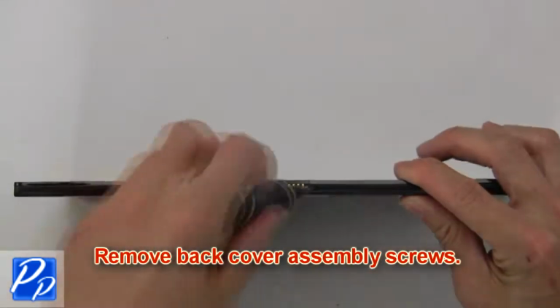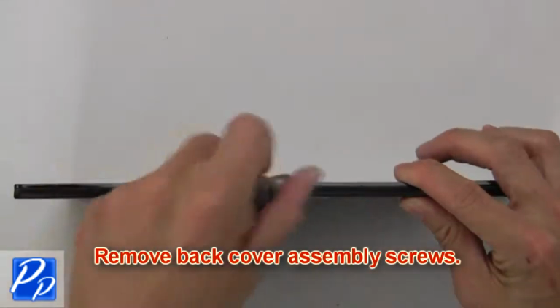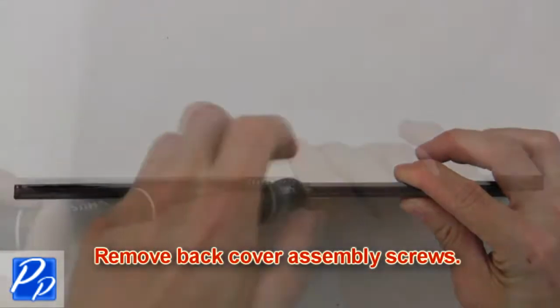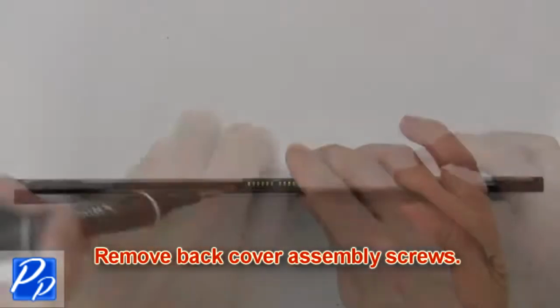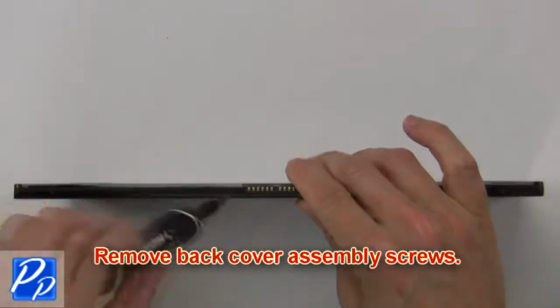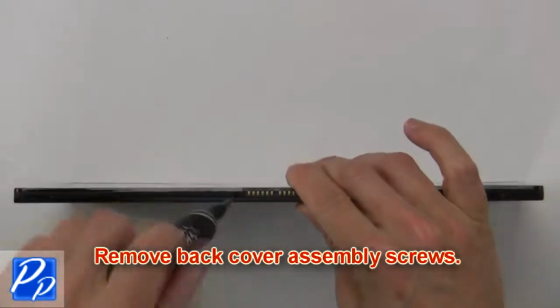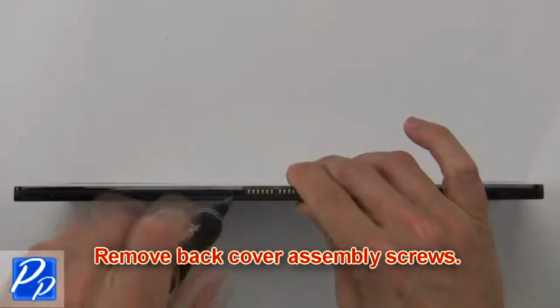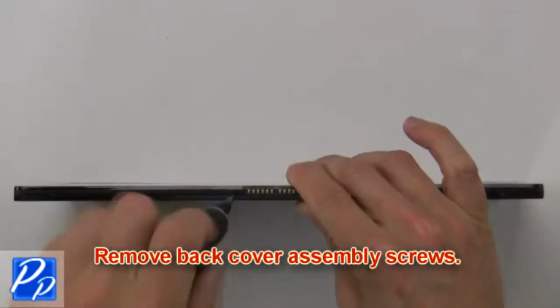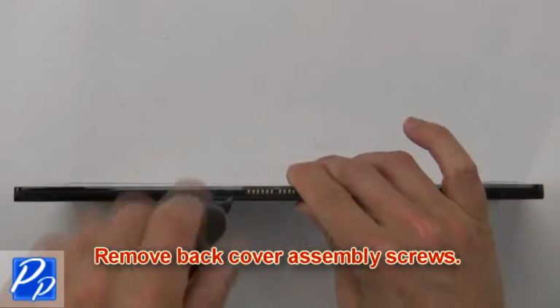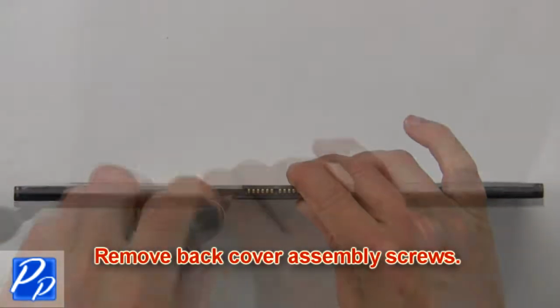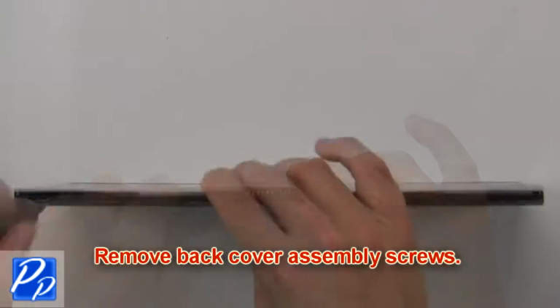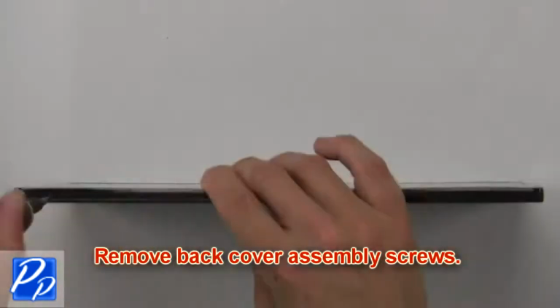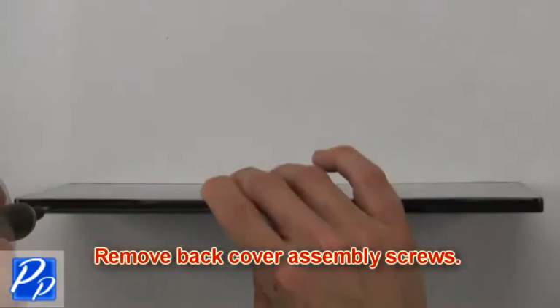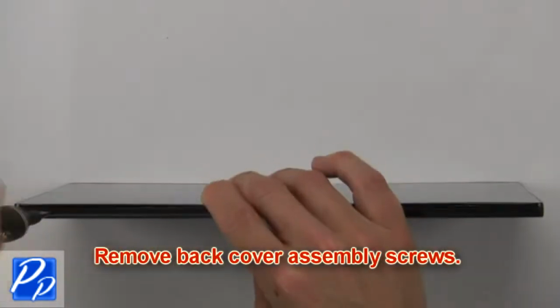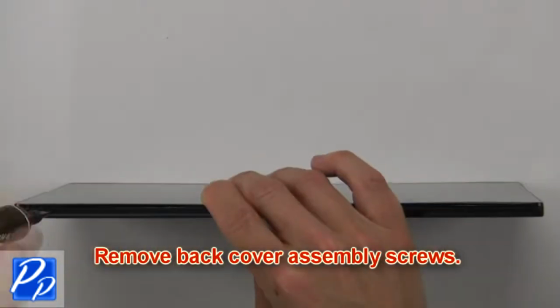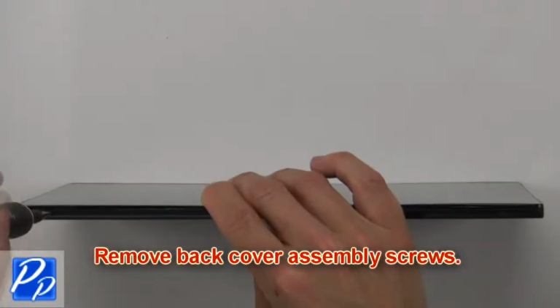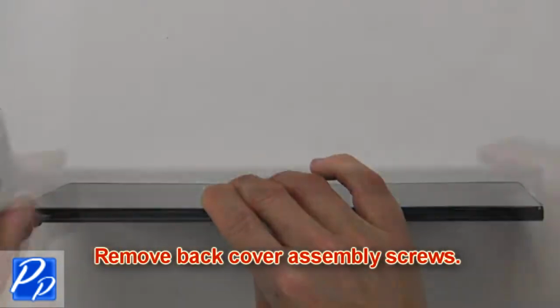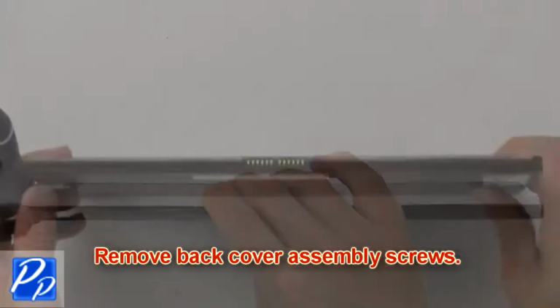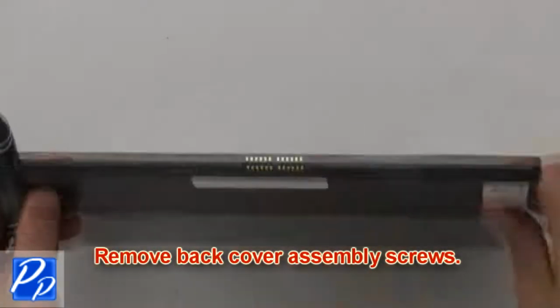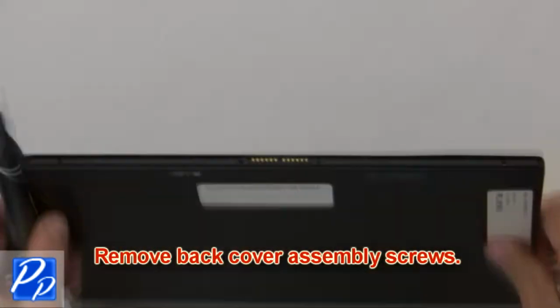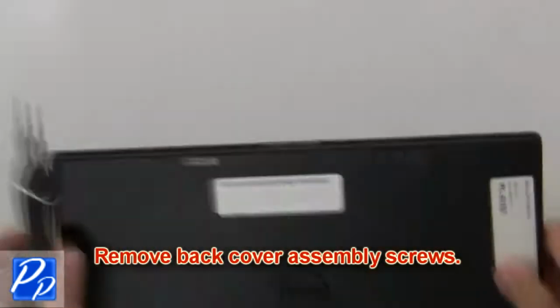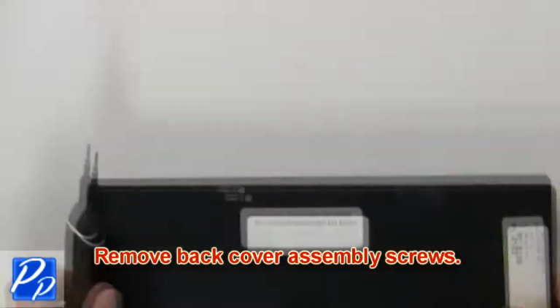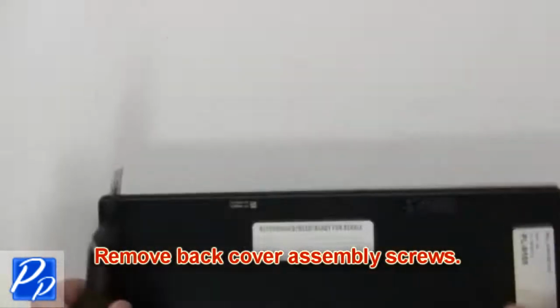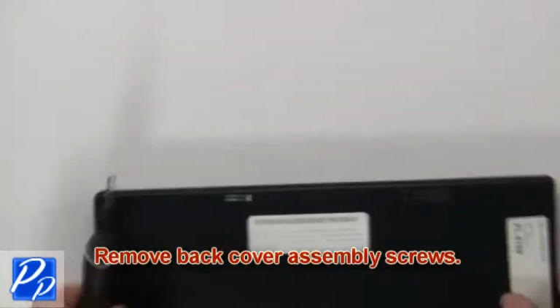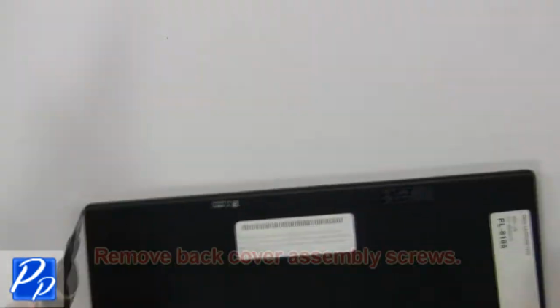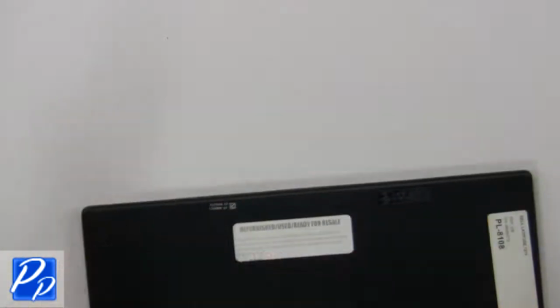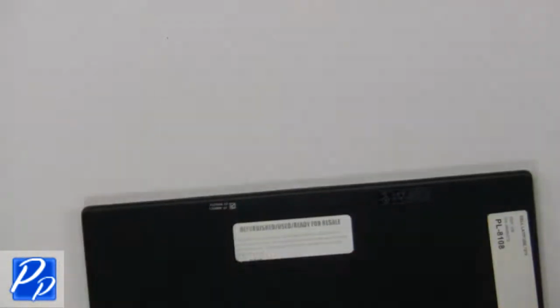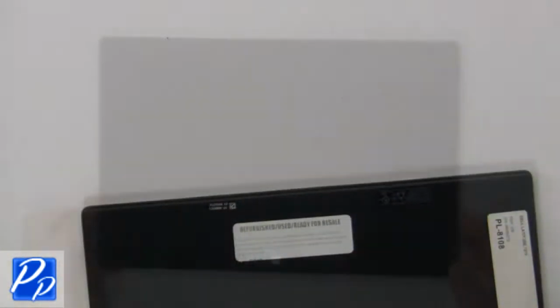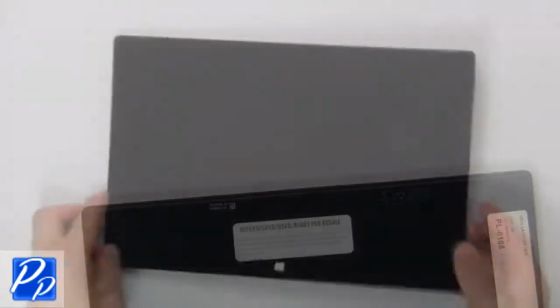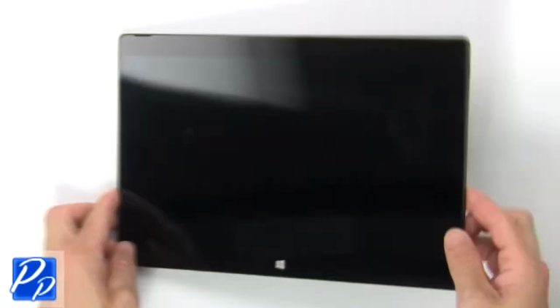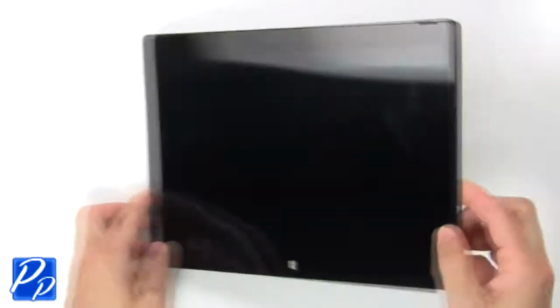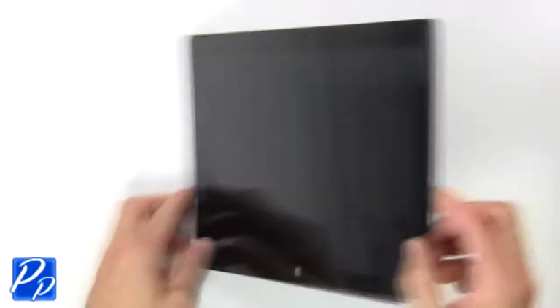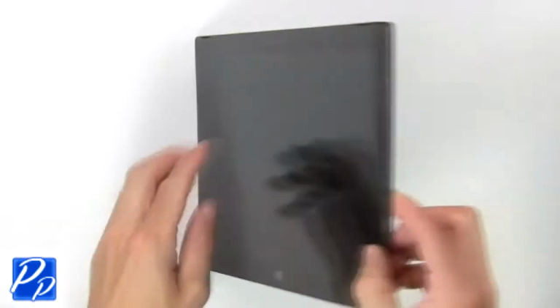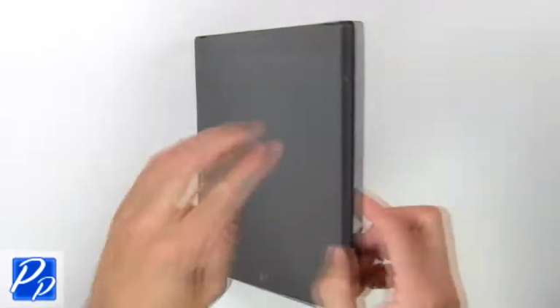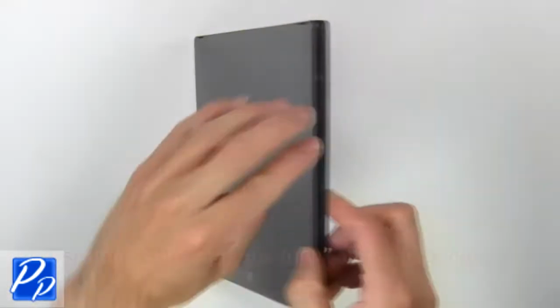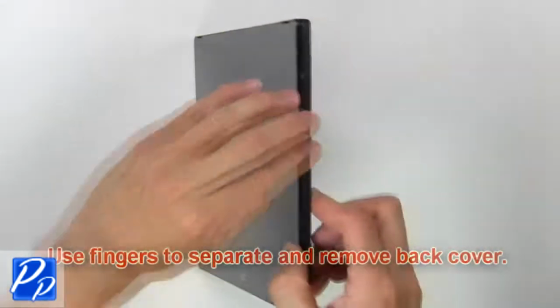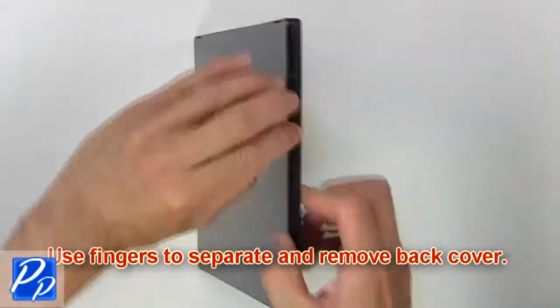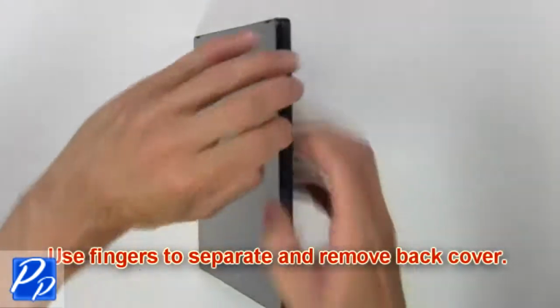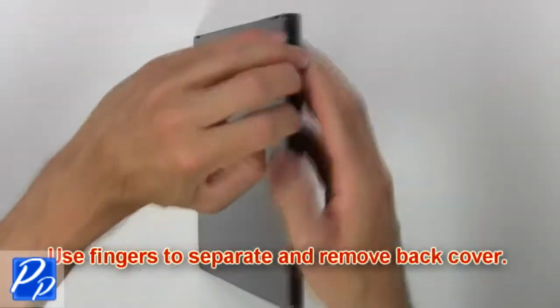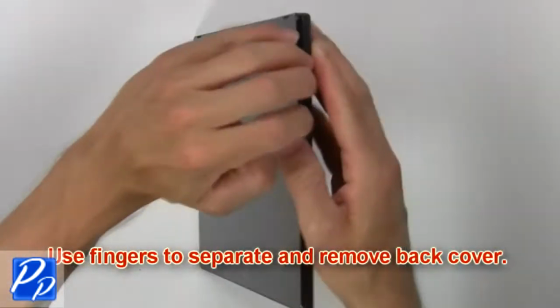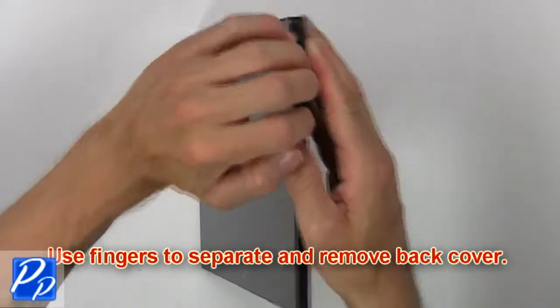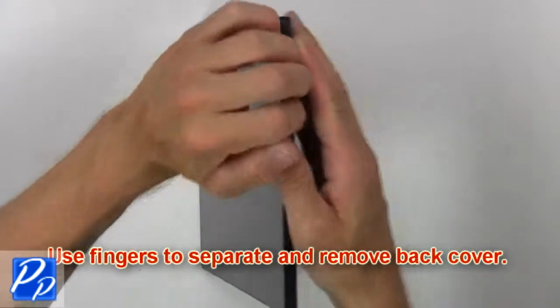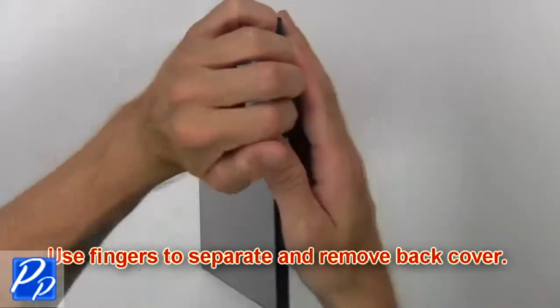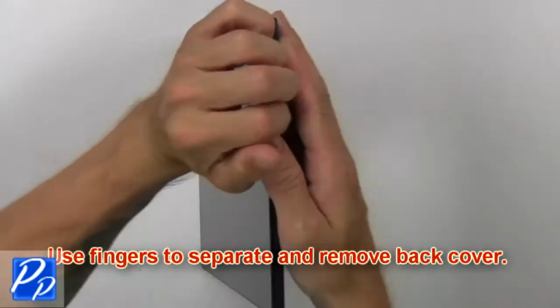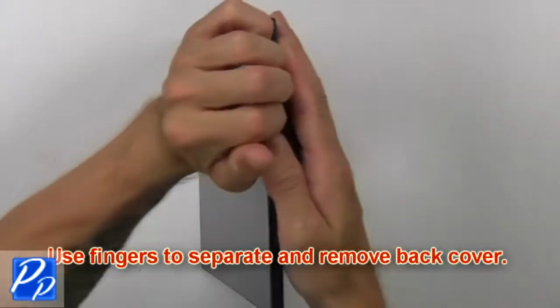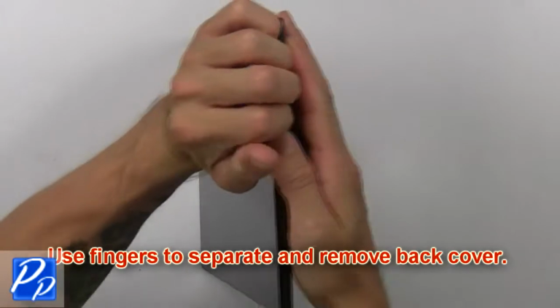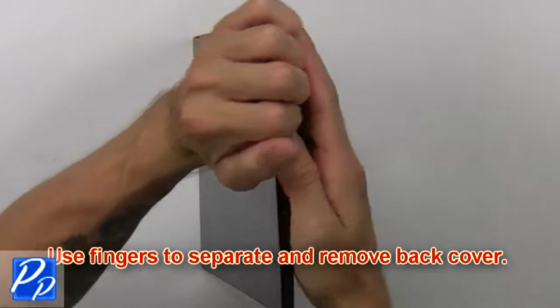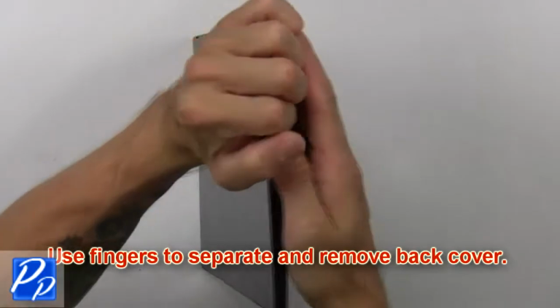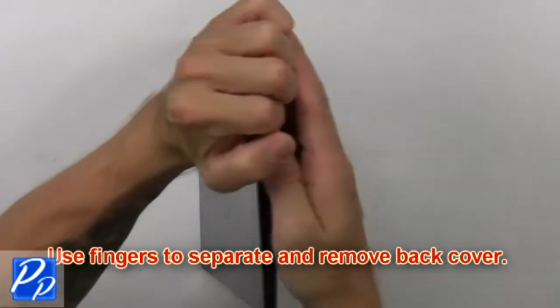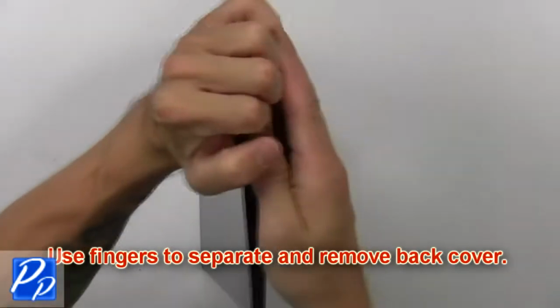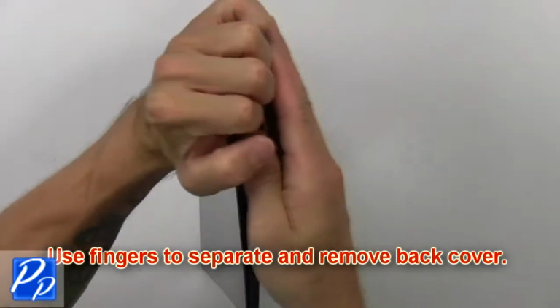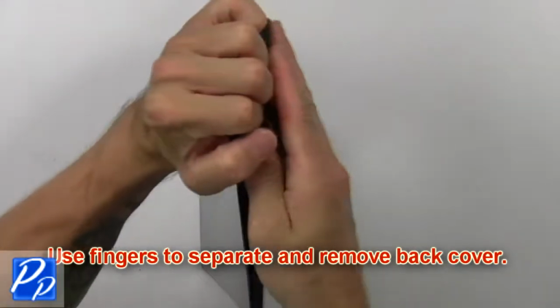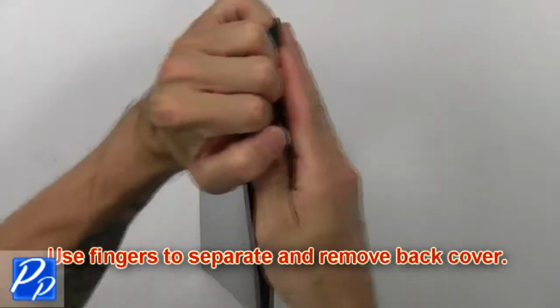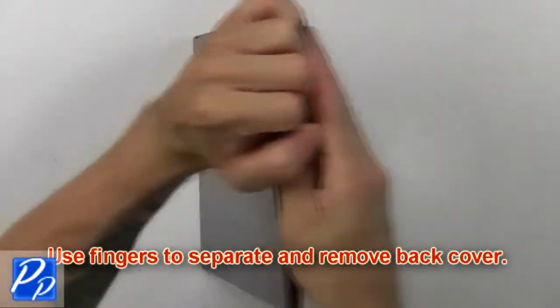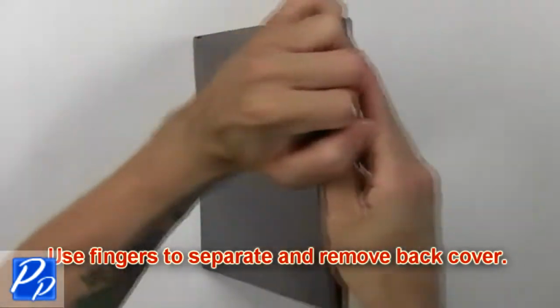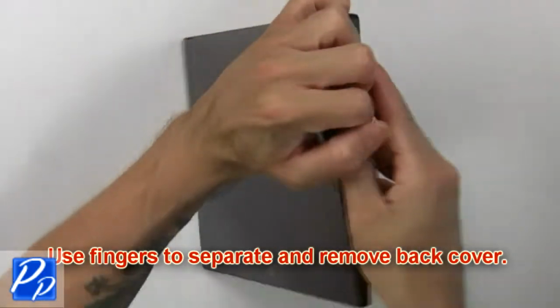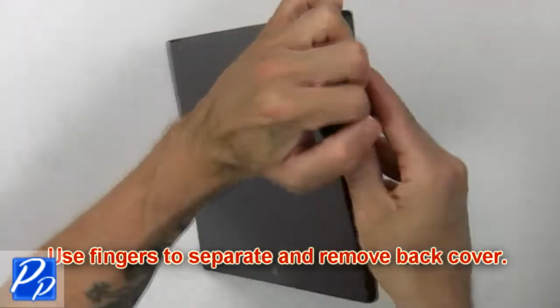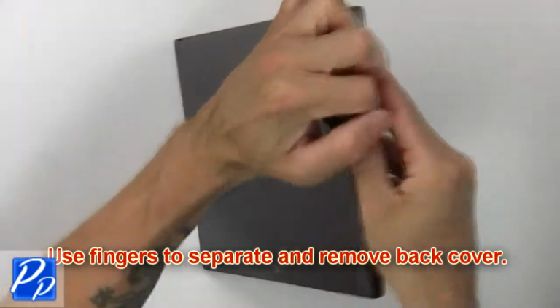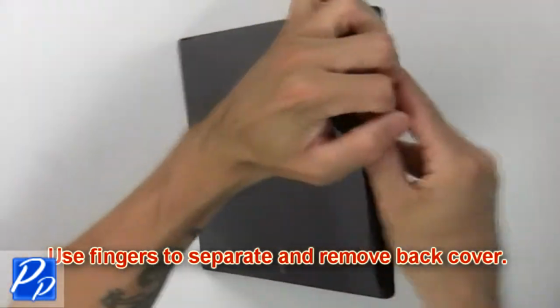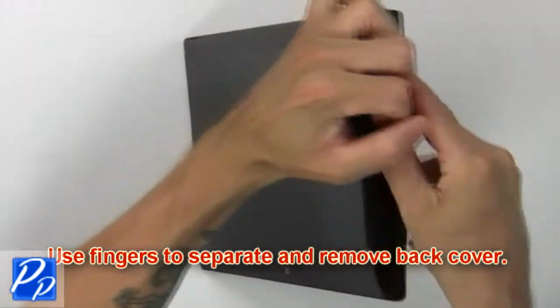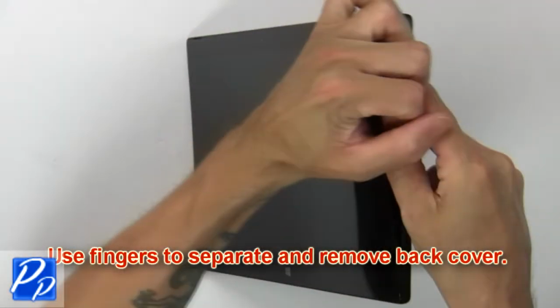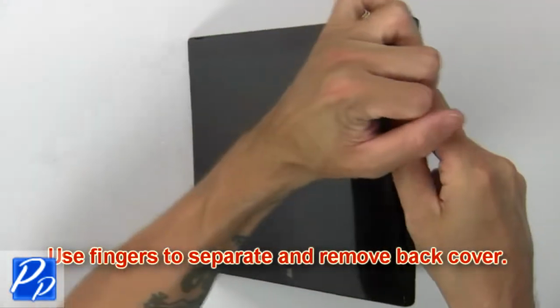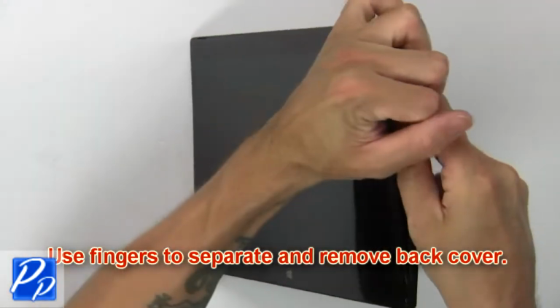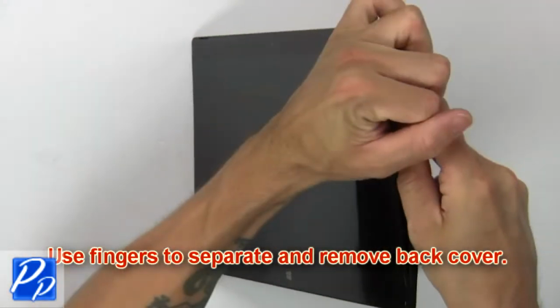Remove back cover assembly screws. Use fingers to separate and remove back cover.